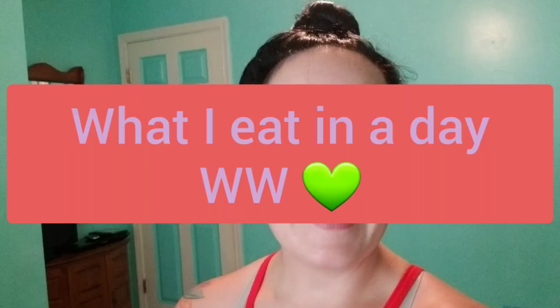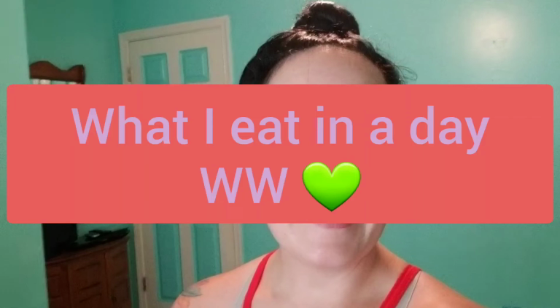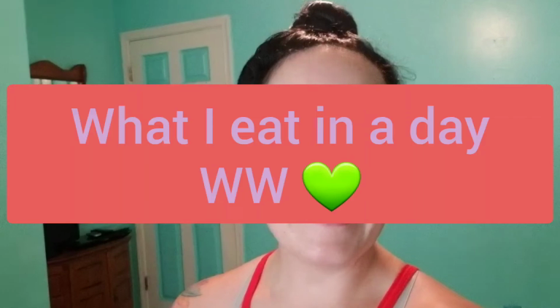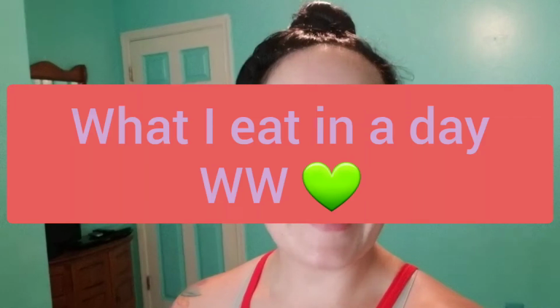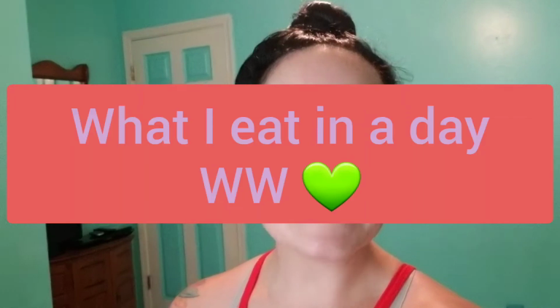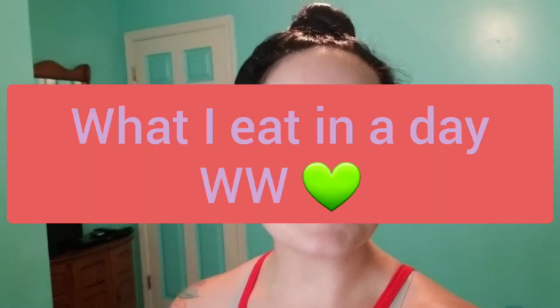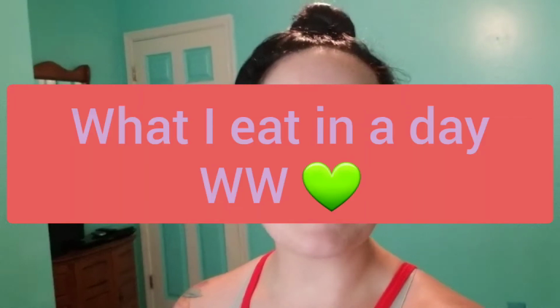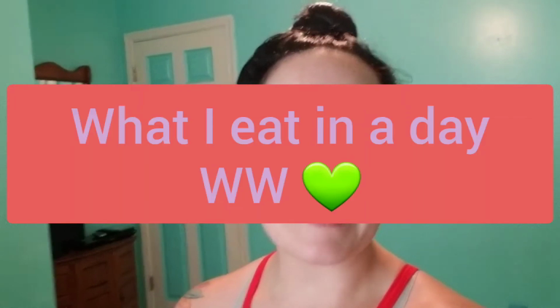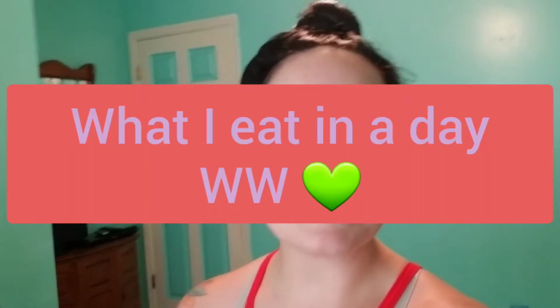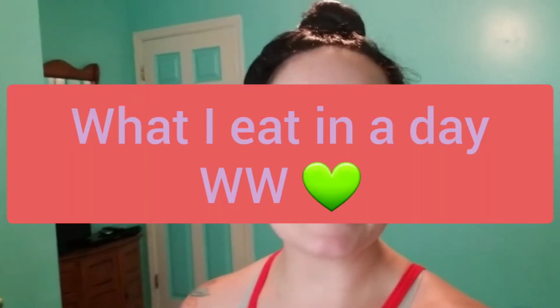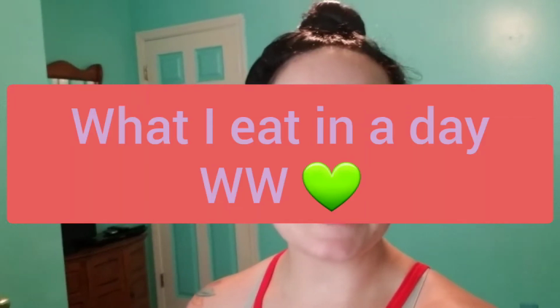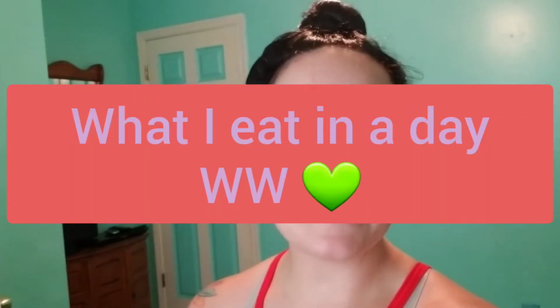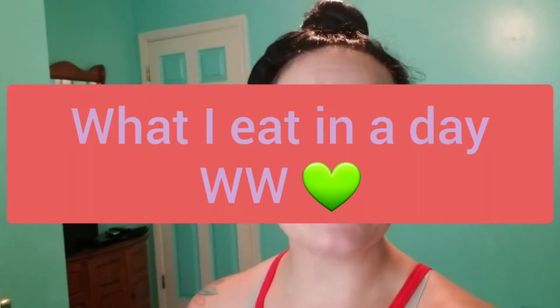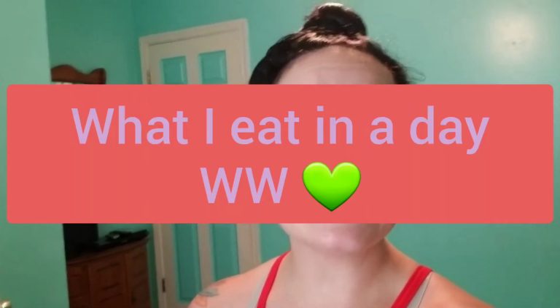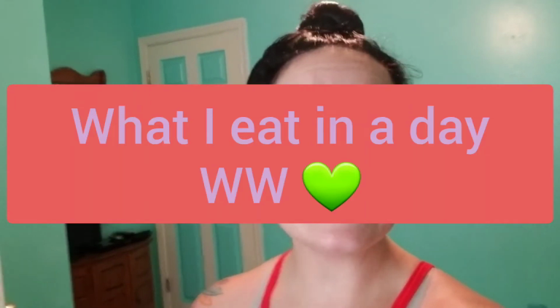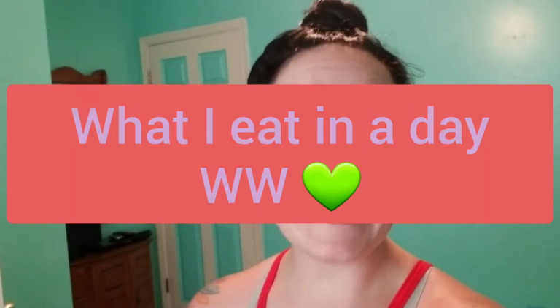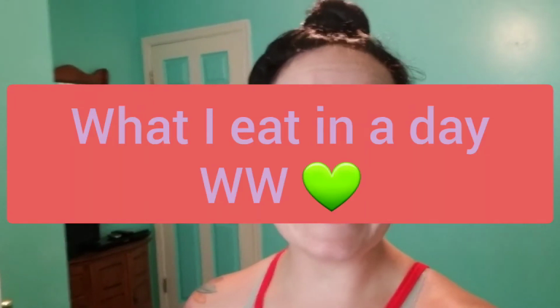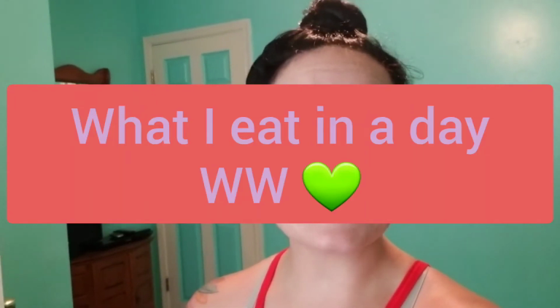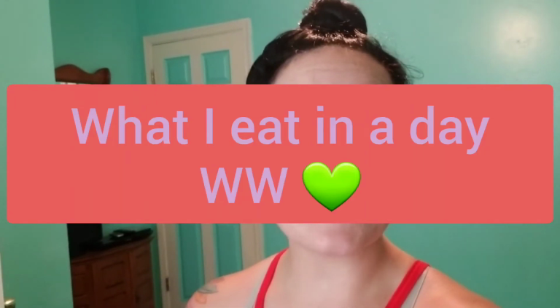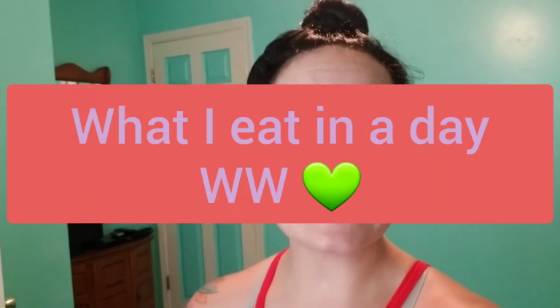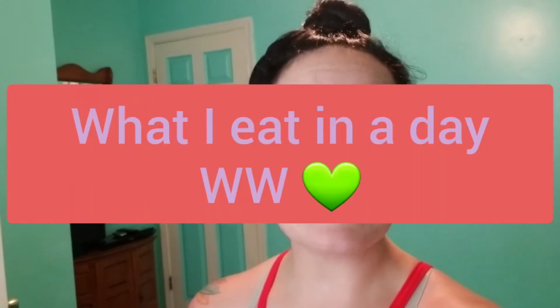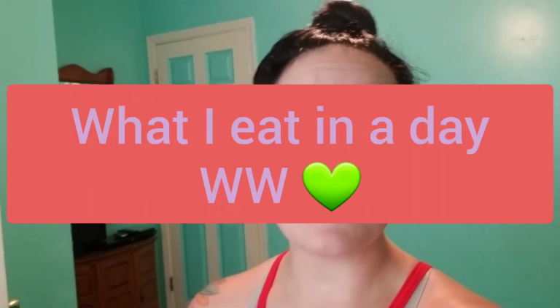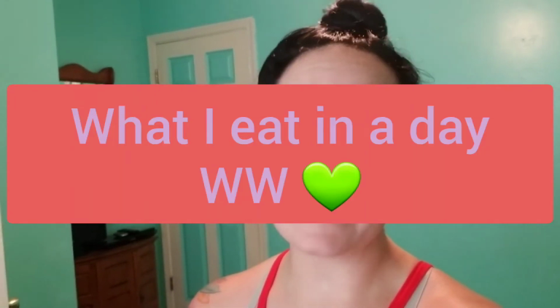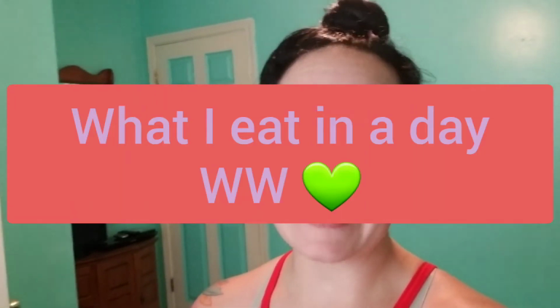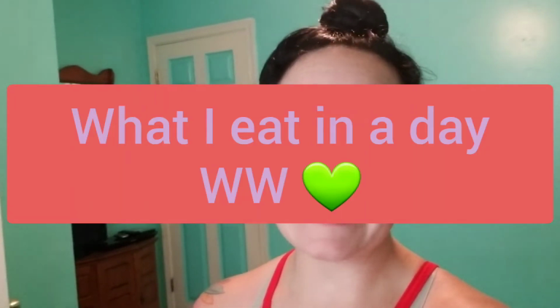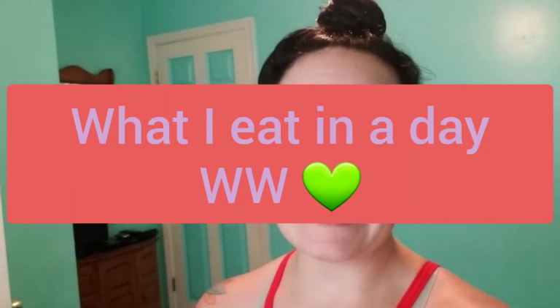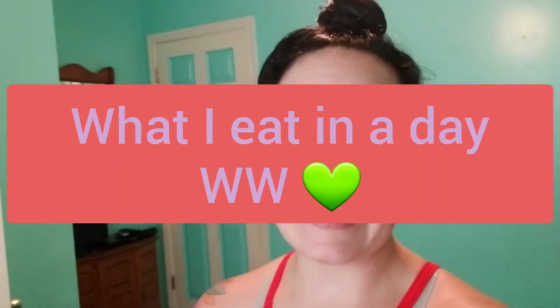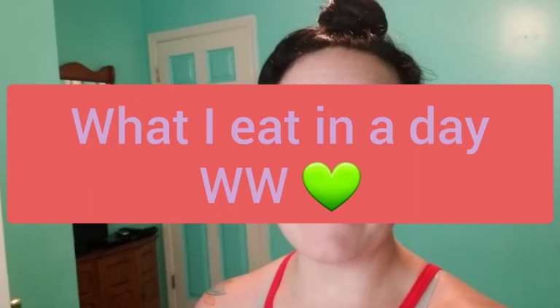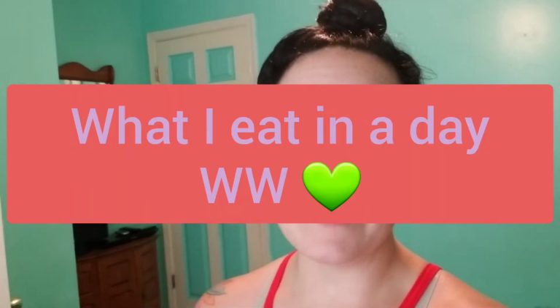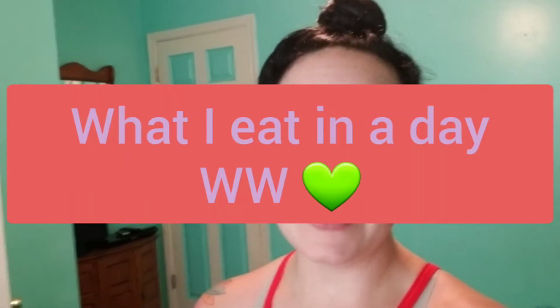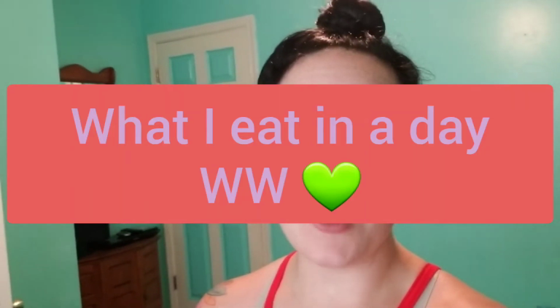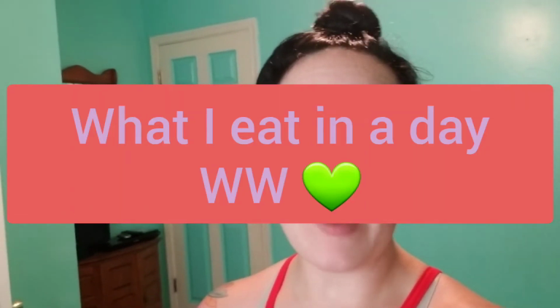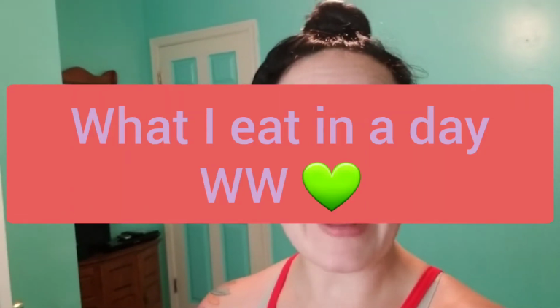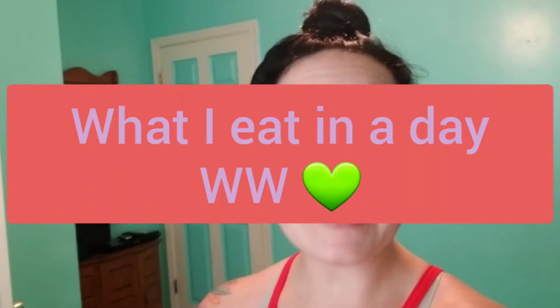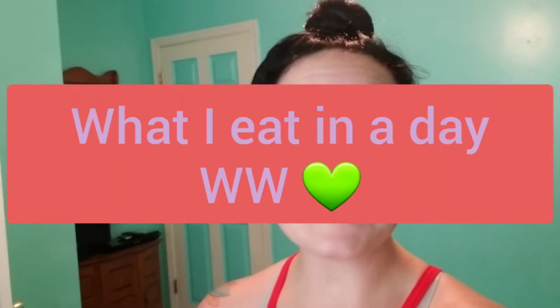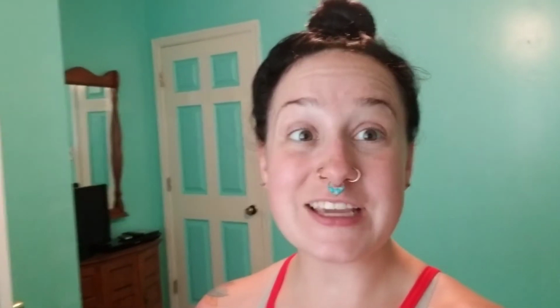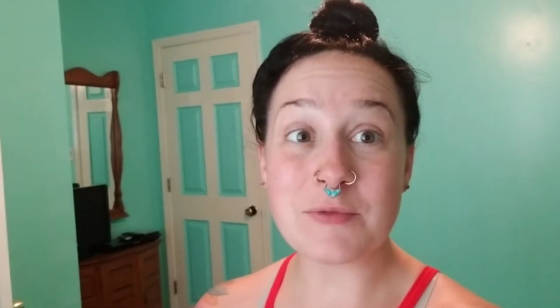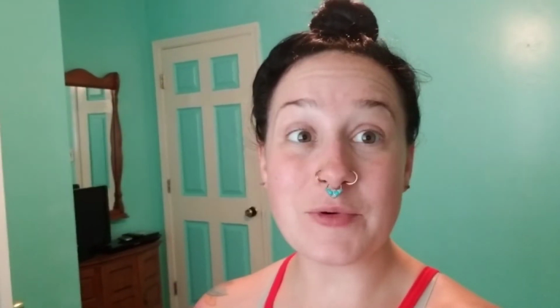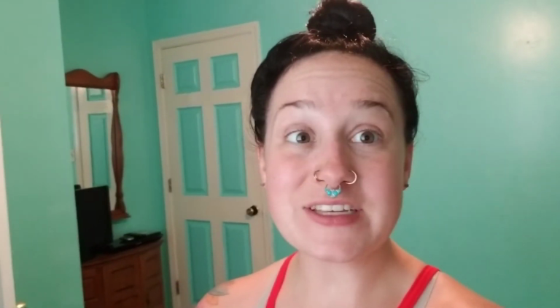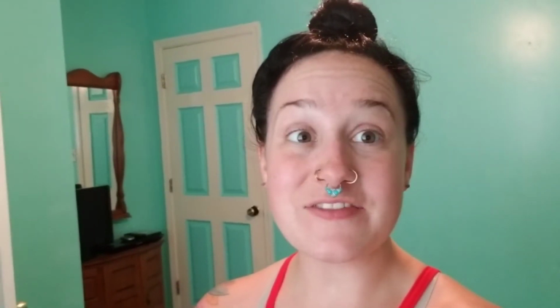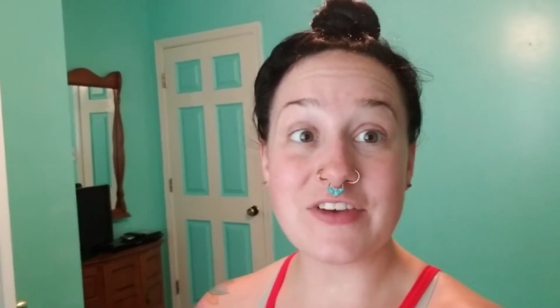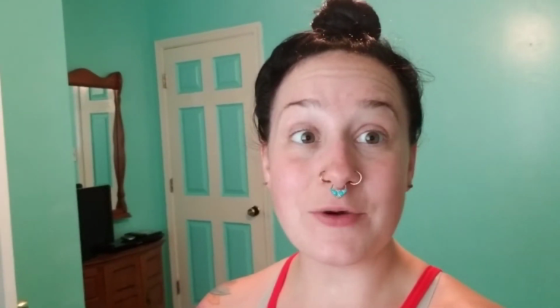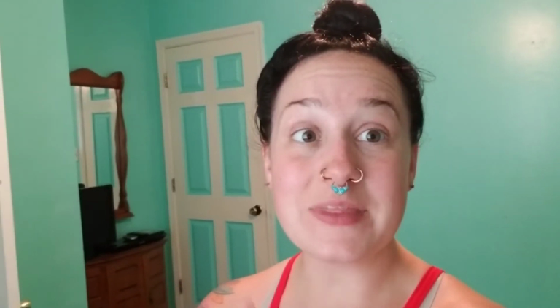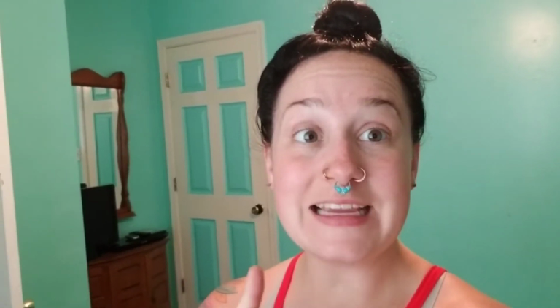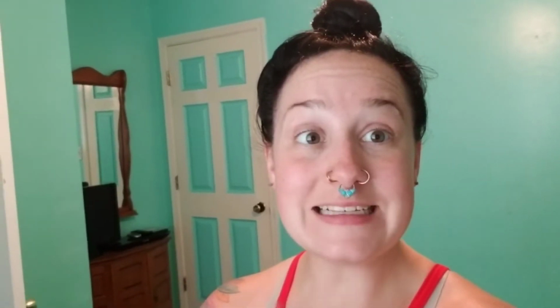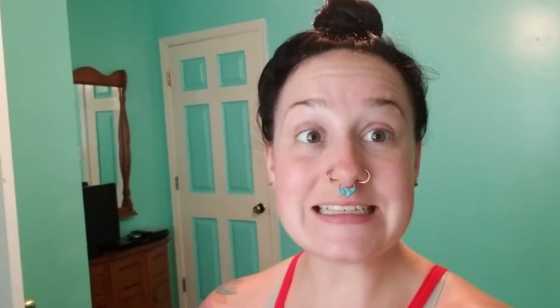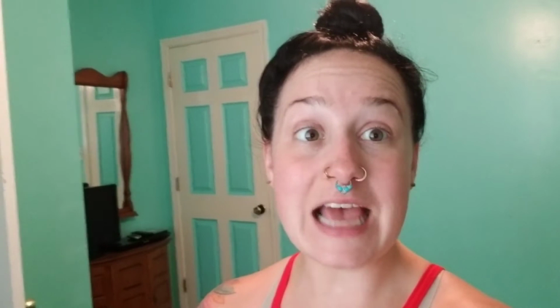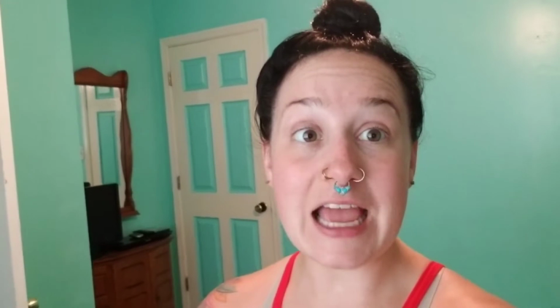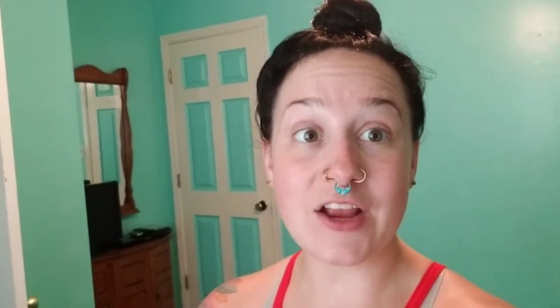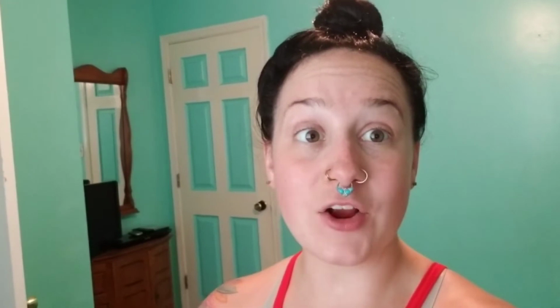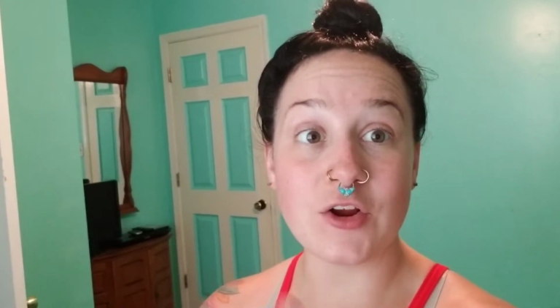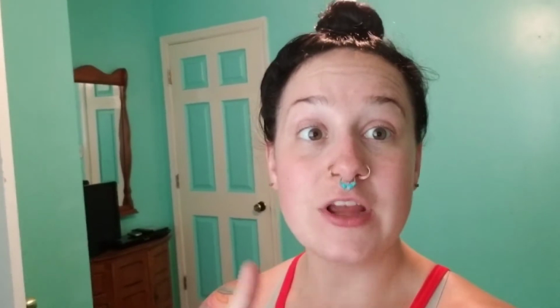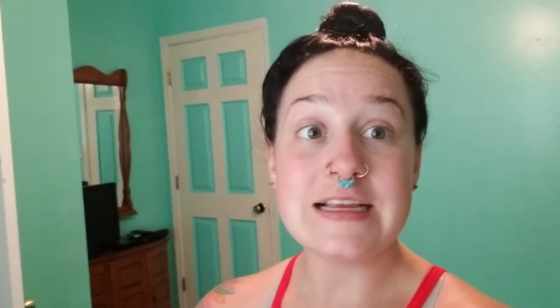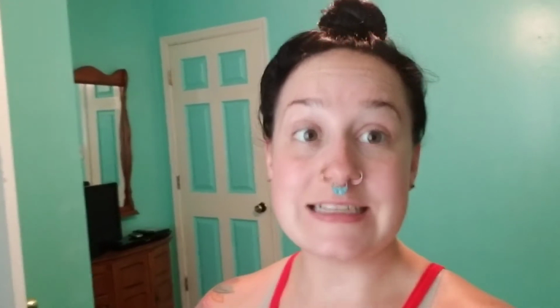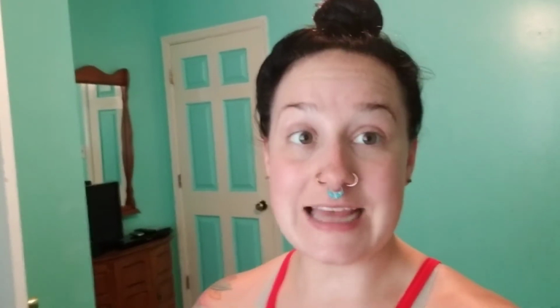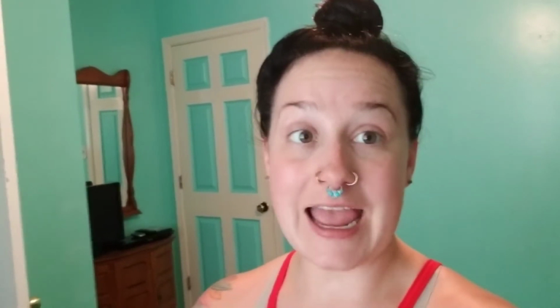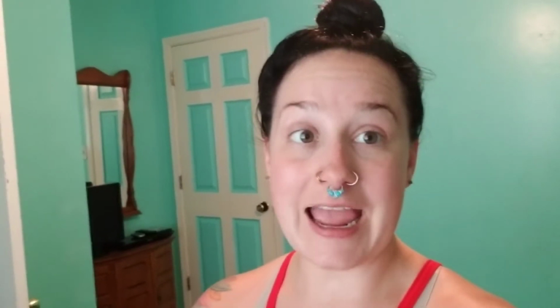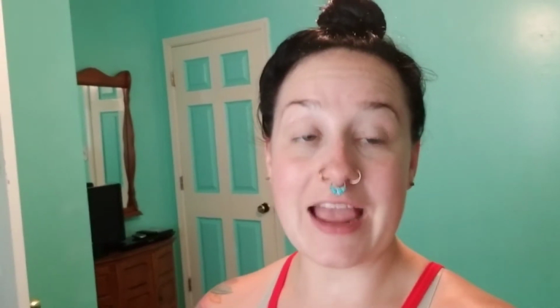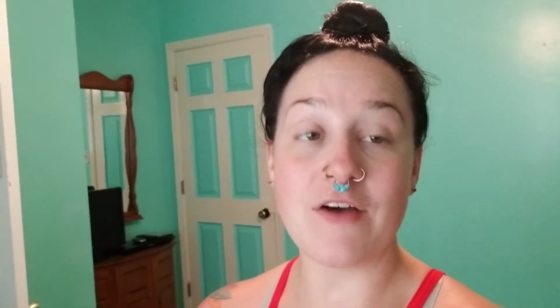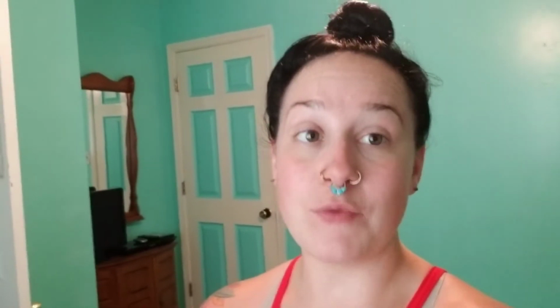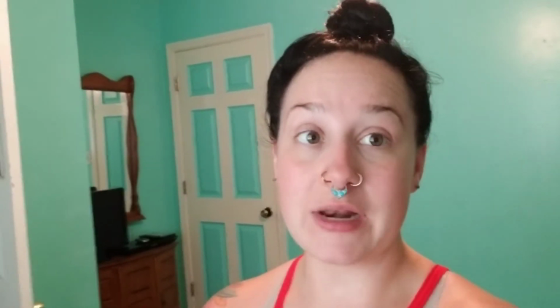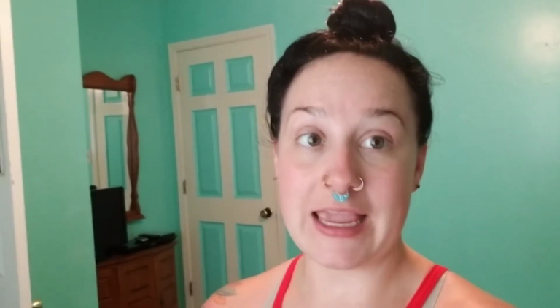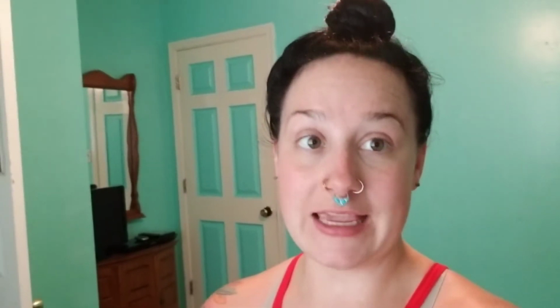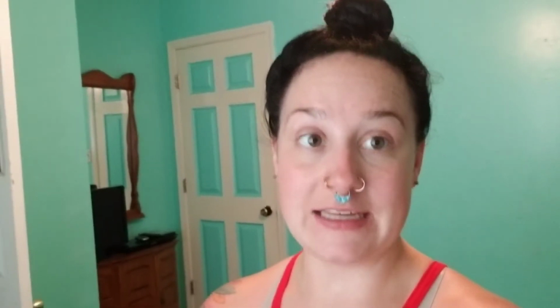Hey guys, welcome back to my channel. Today is going to be a what I eat in a day video. I am going to film the entire day of what I eat.